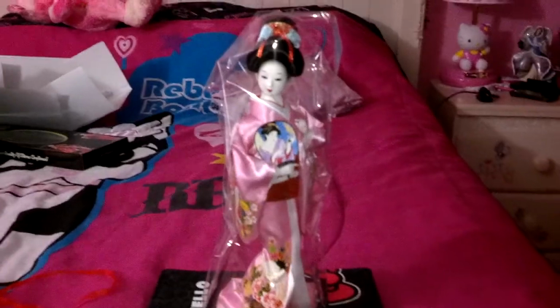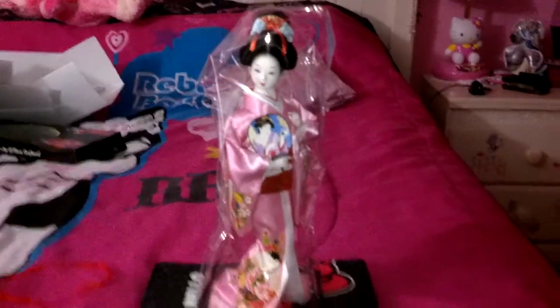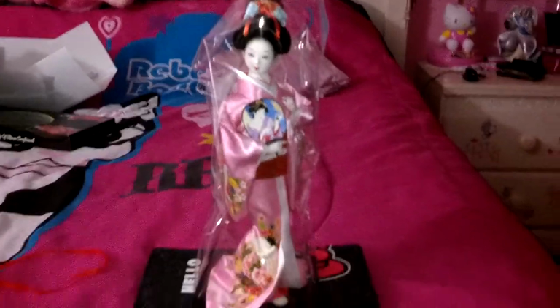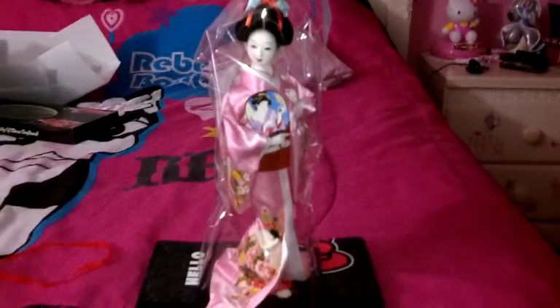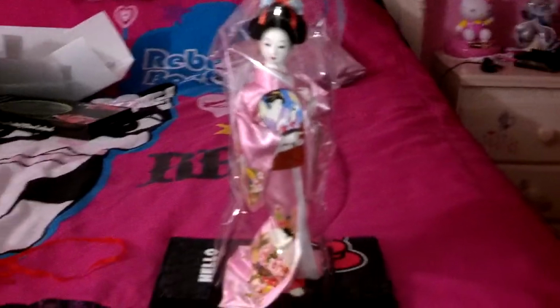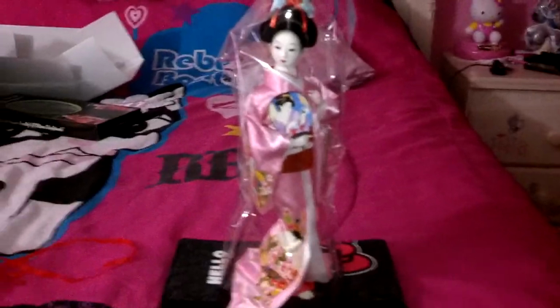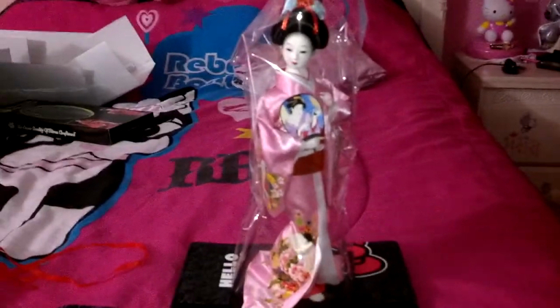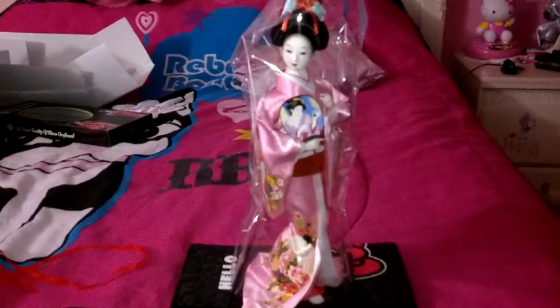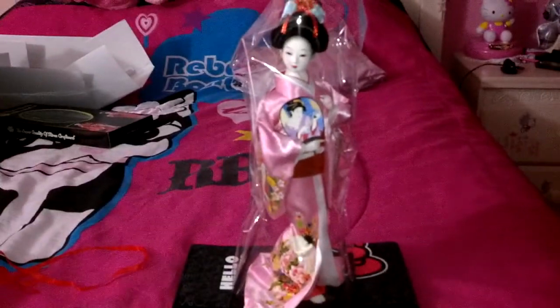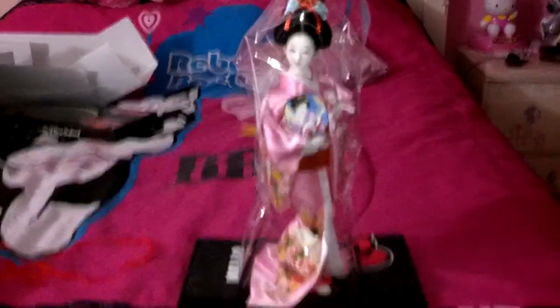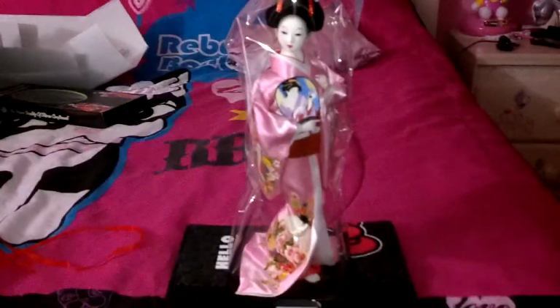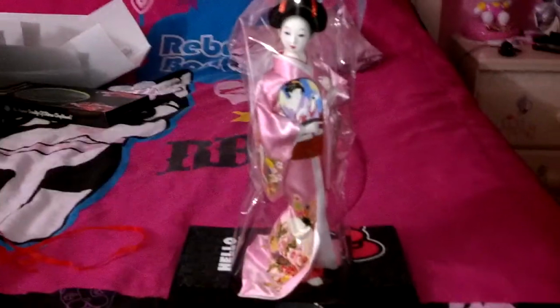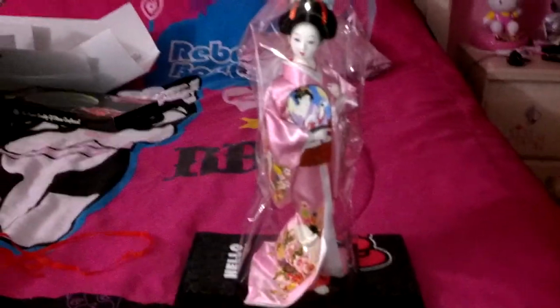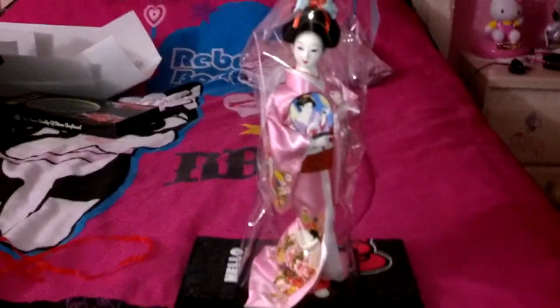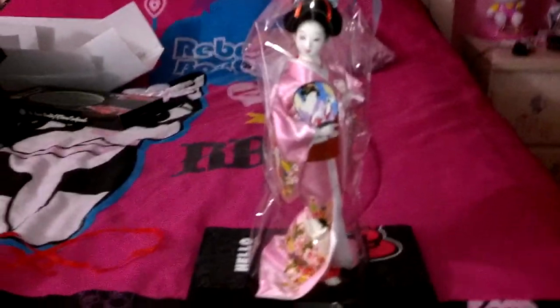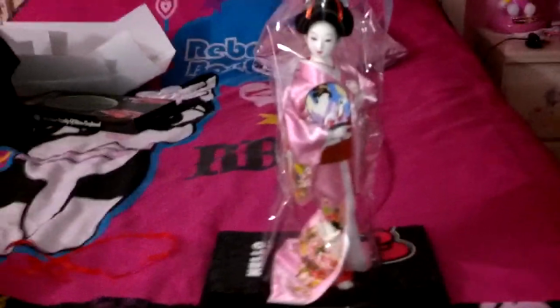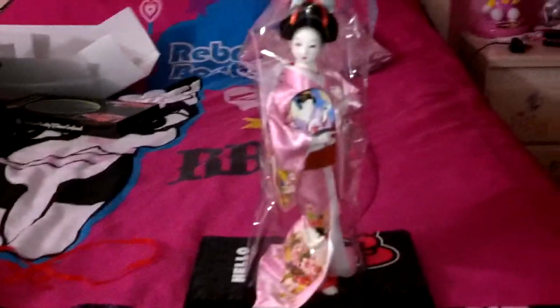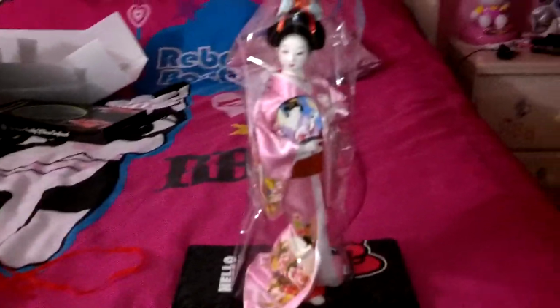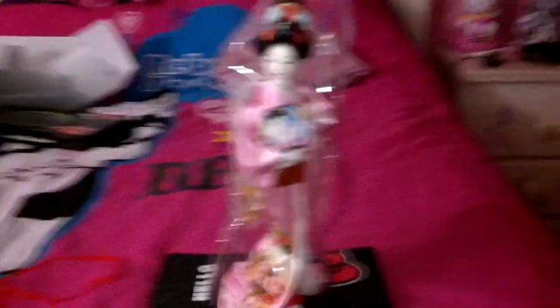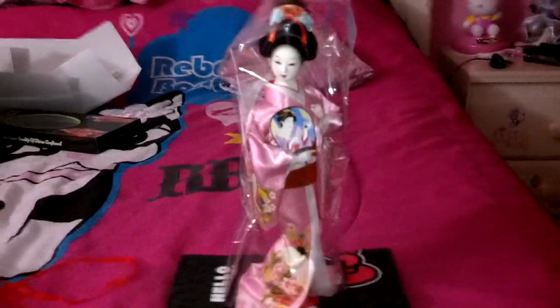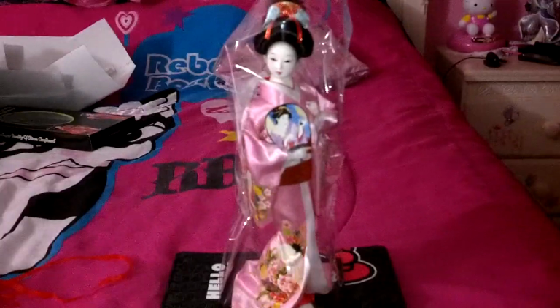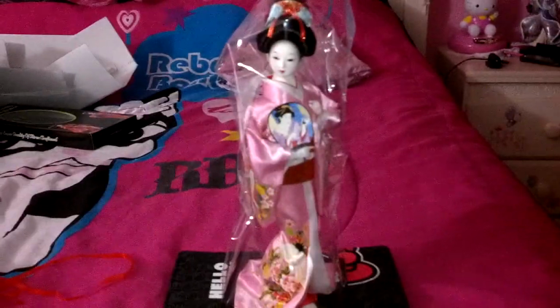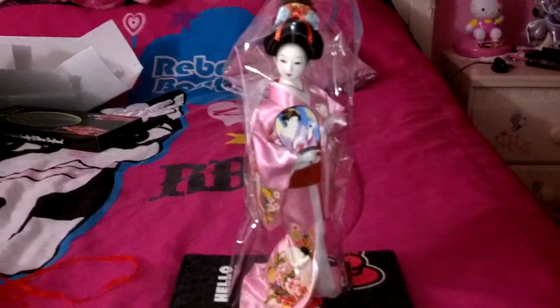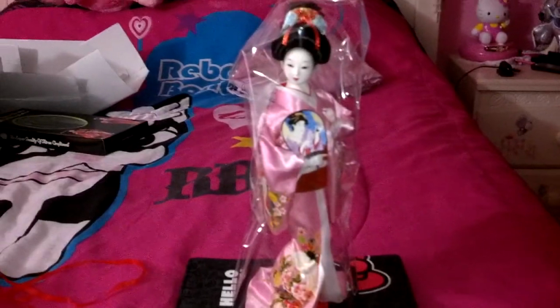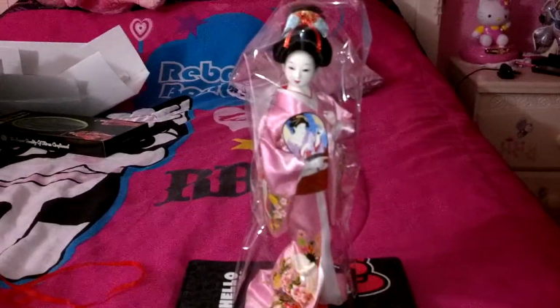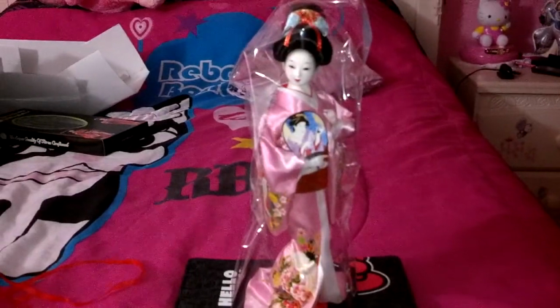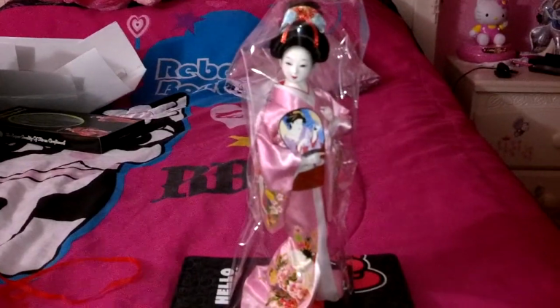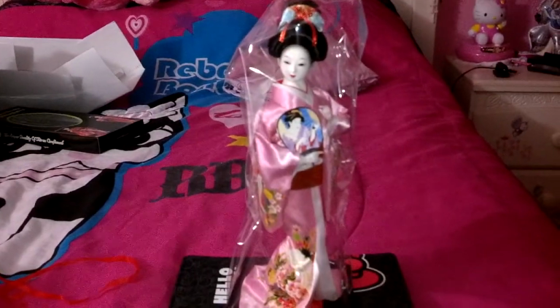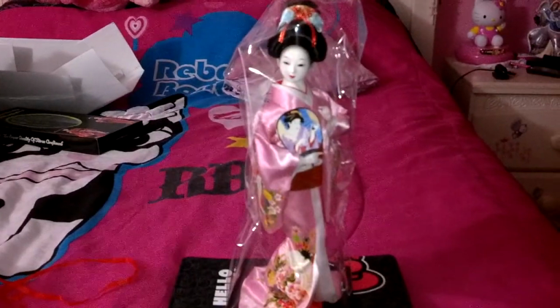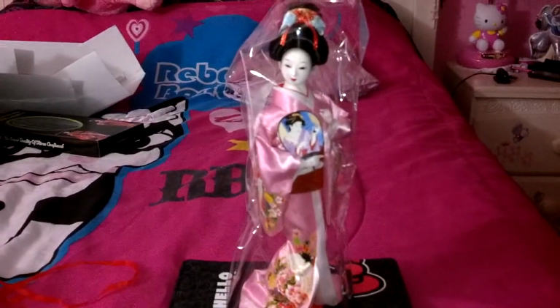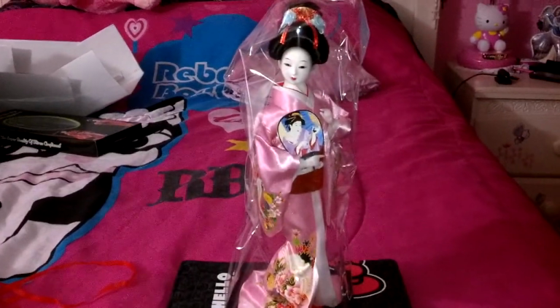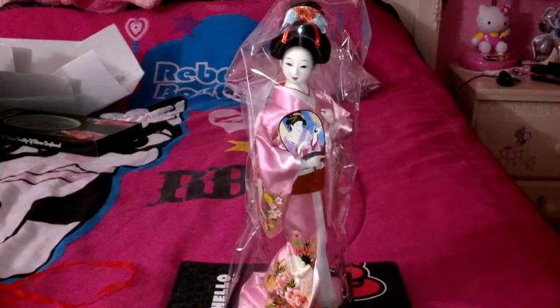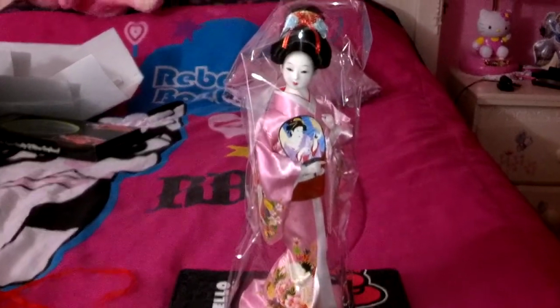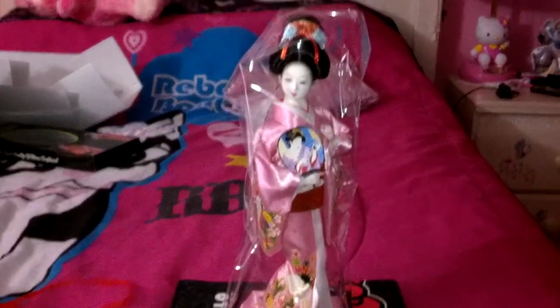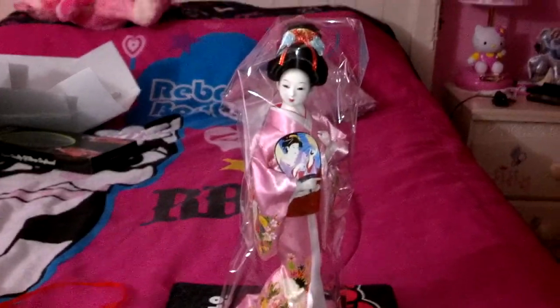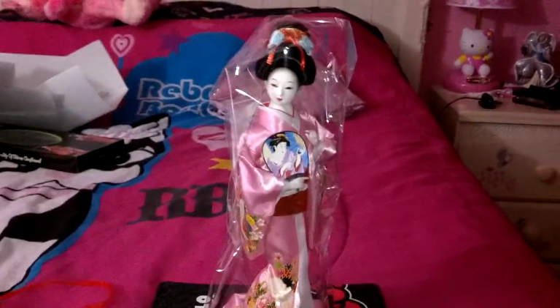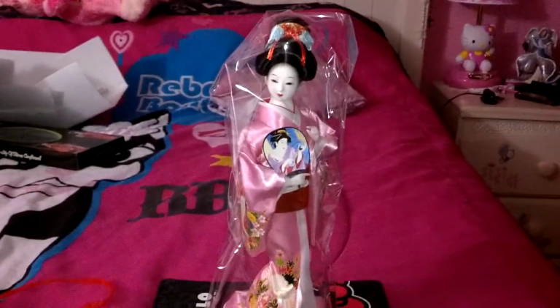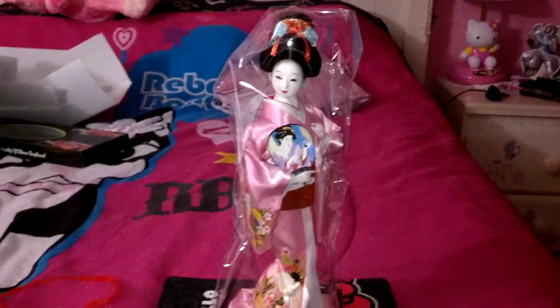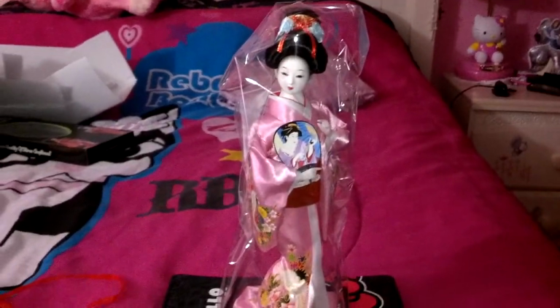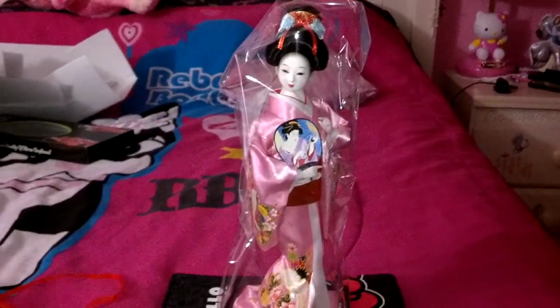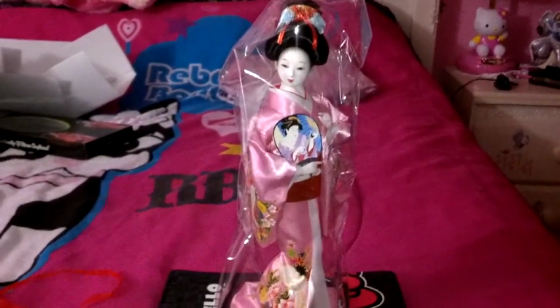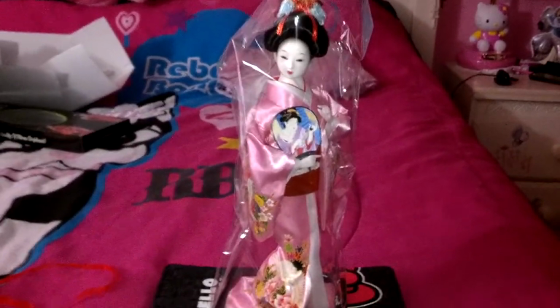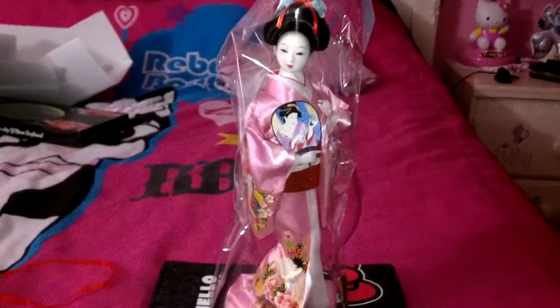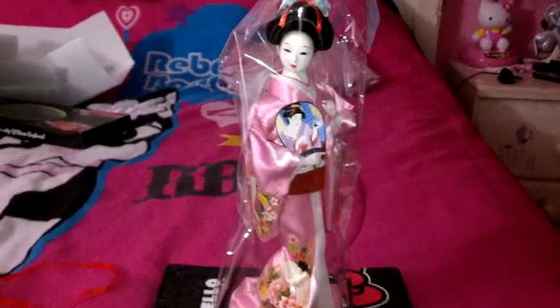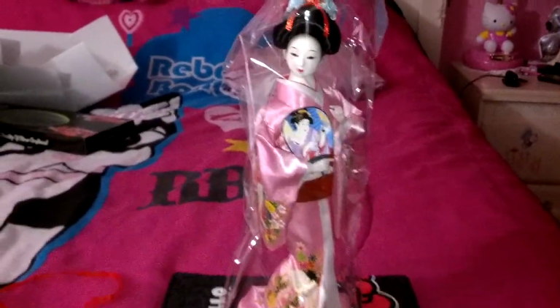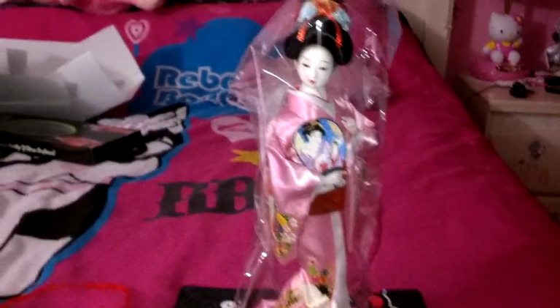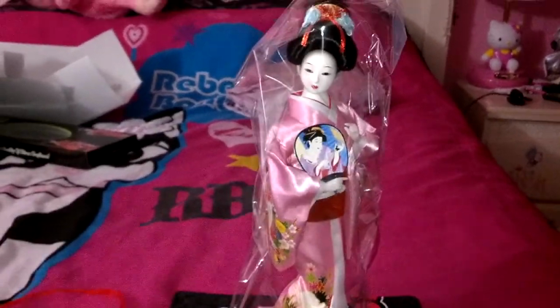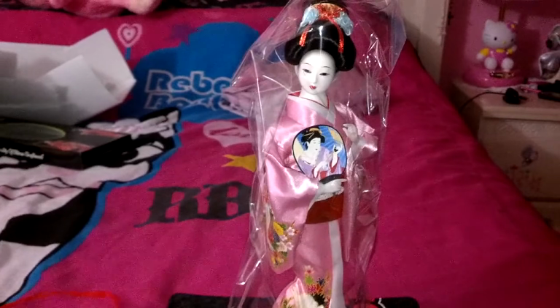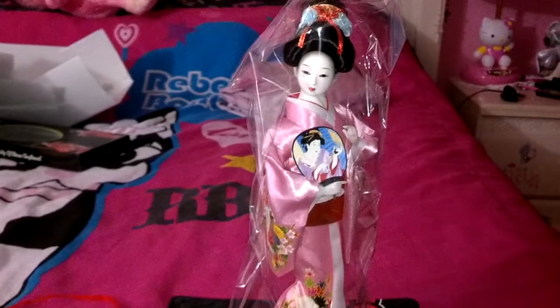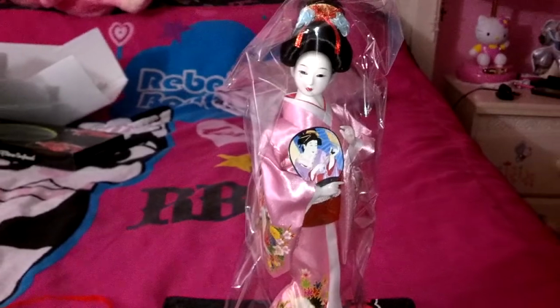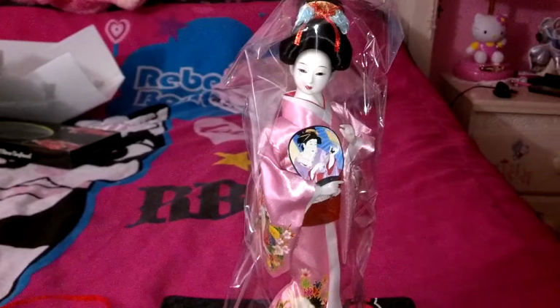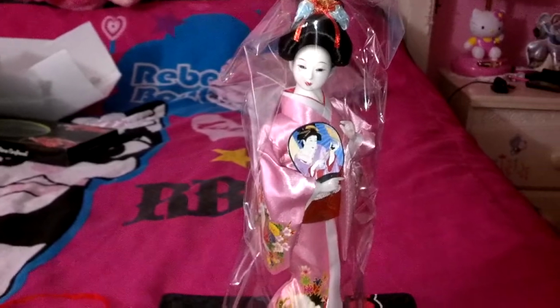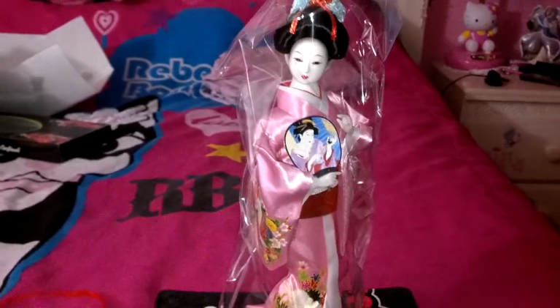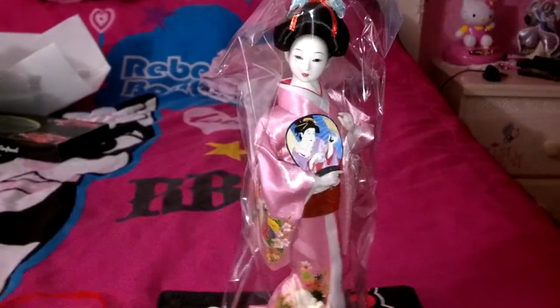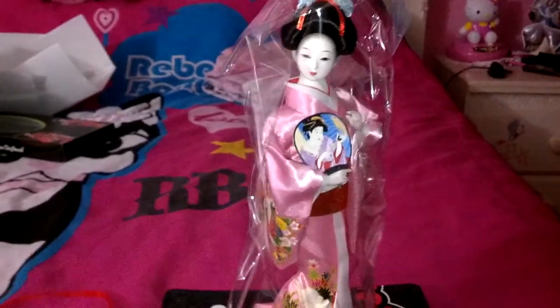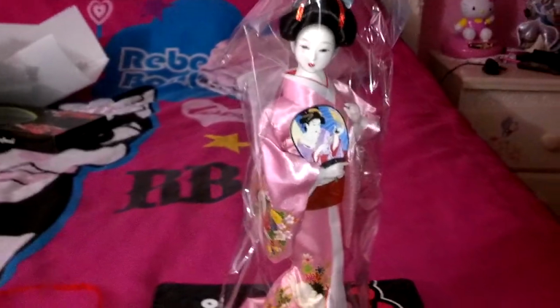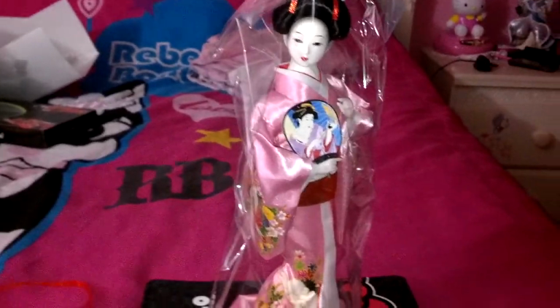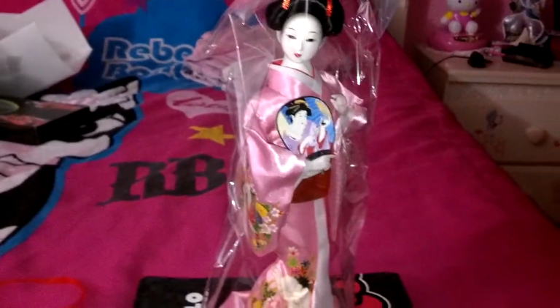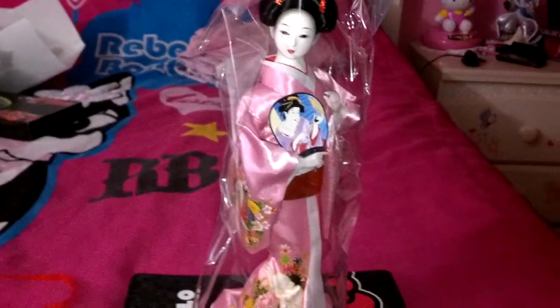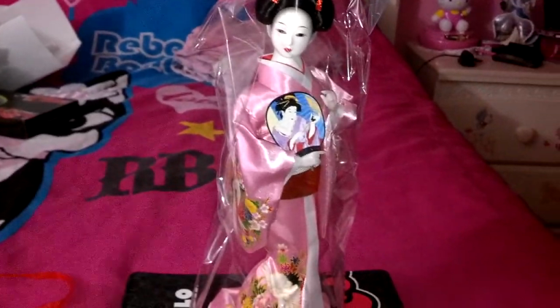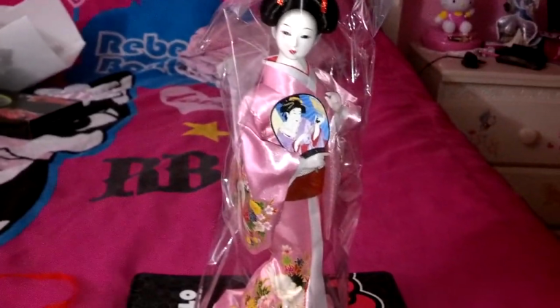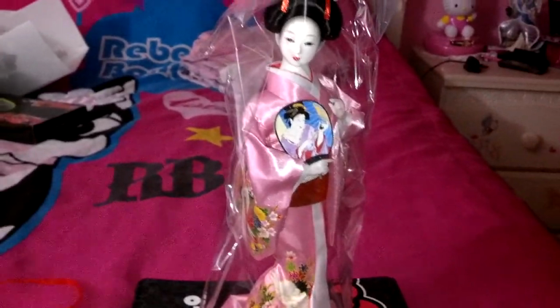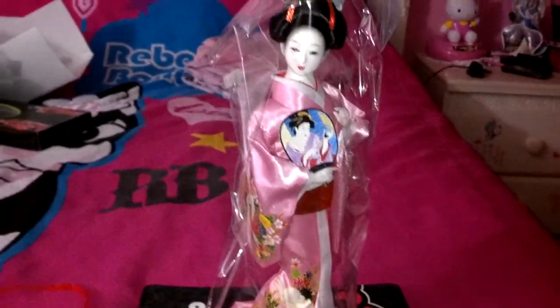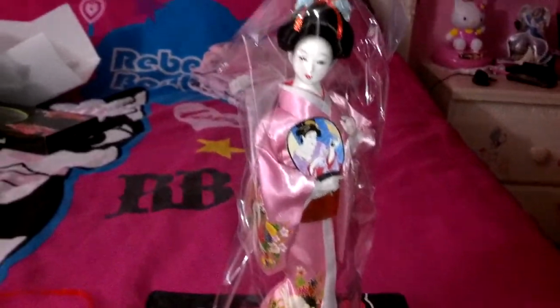Hi everybody, so I just wanted to make a quick video on my new Japanese doll that I got for my birthday.